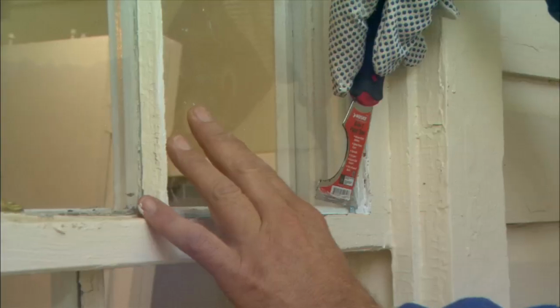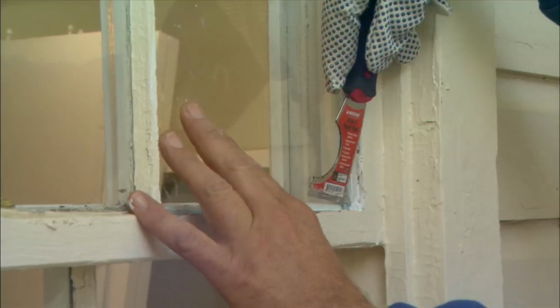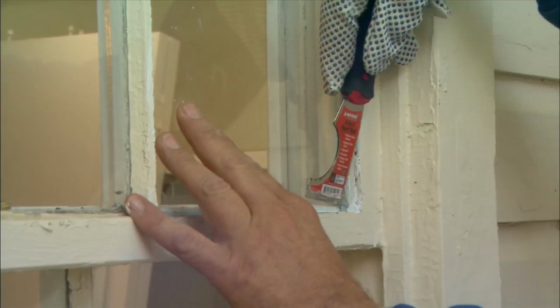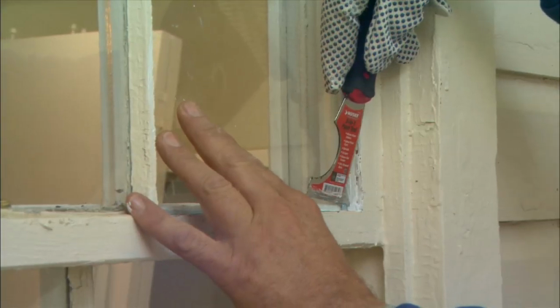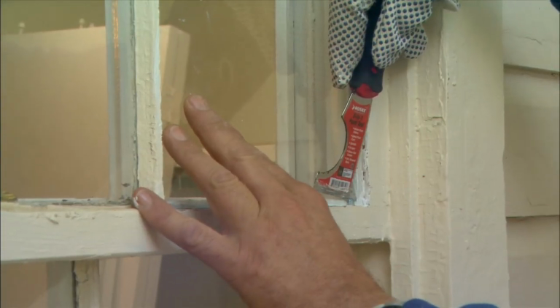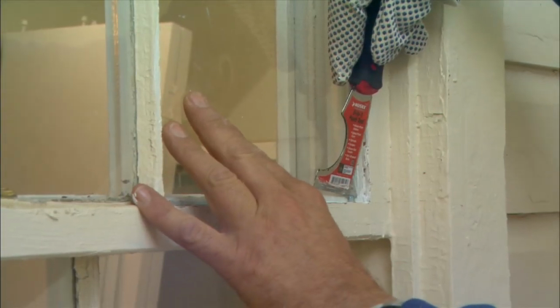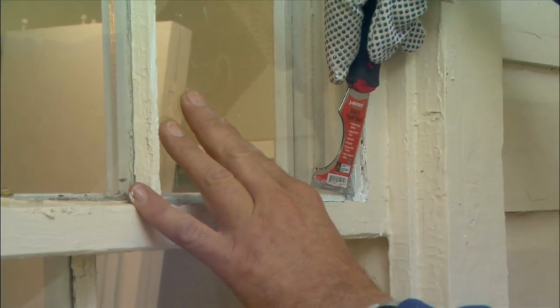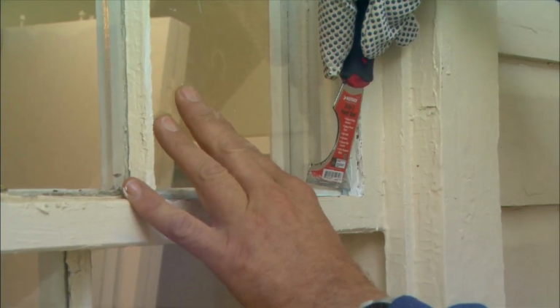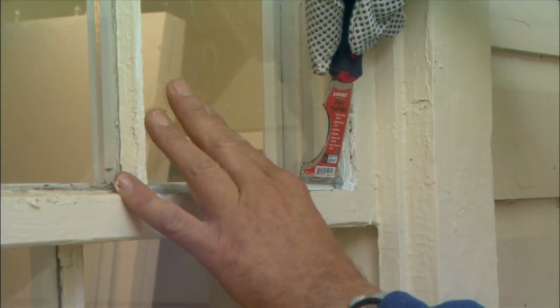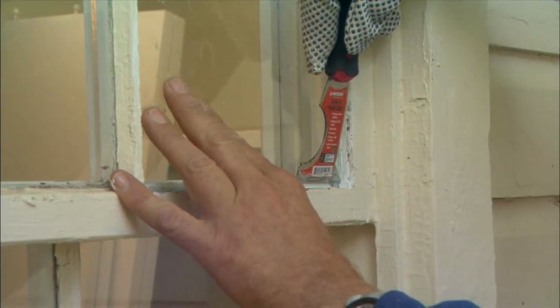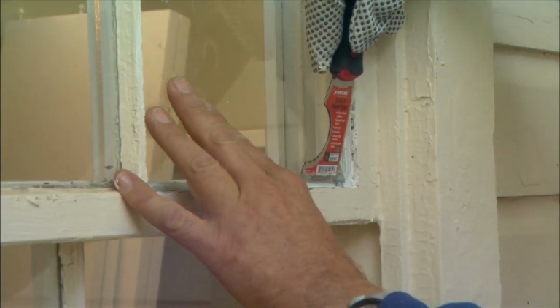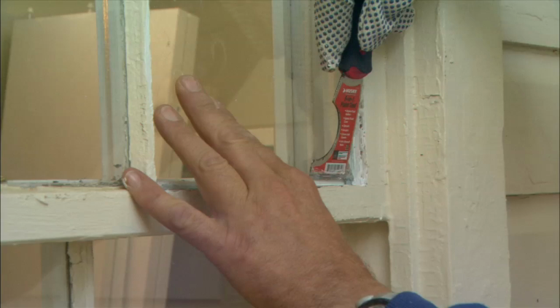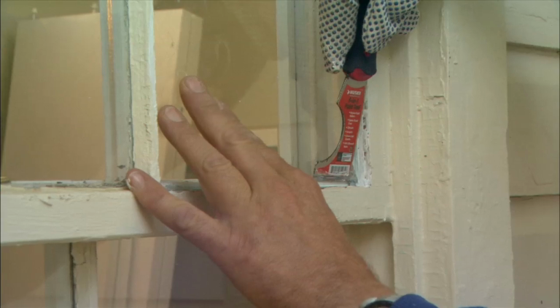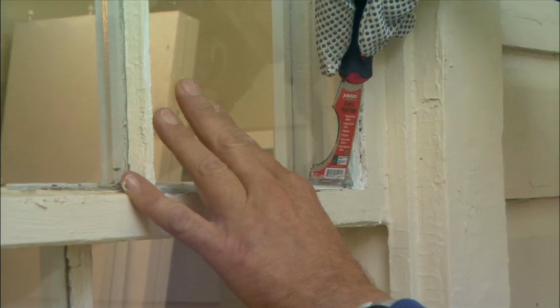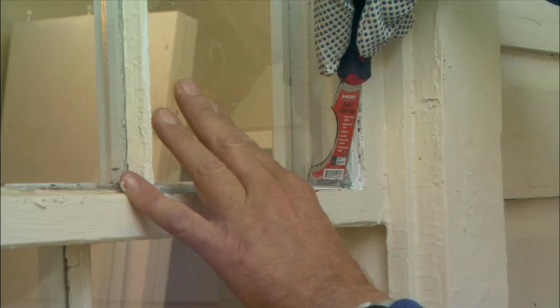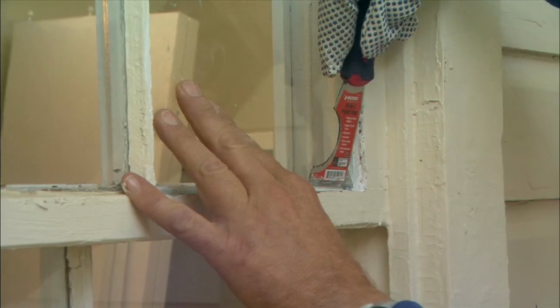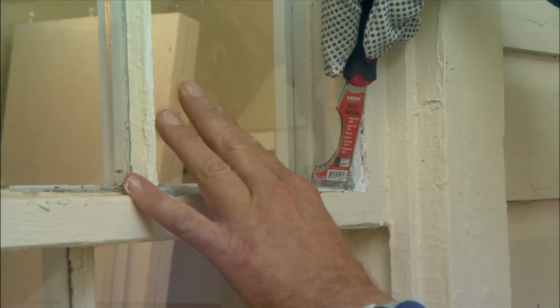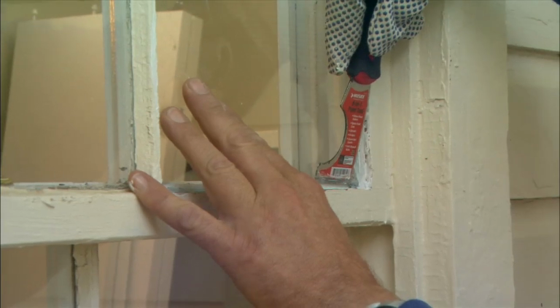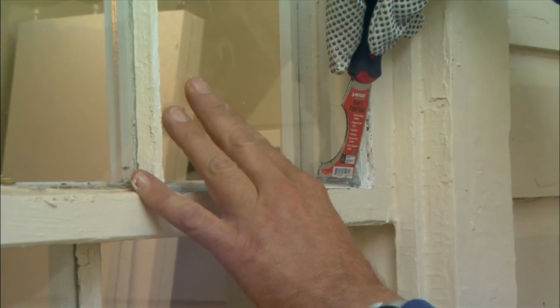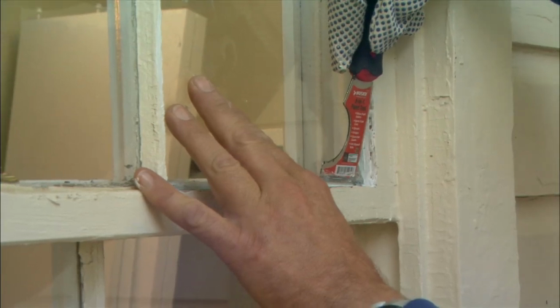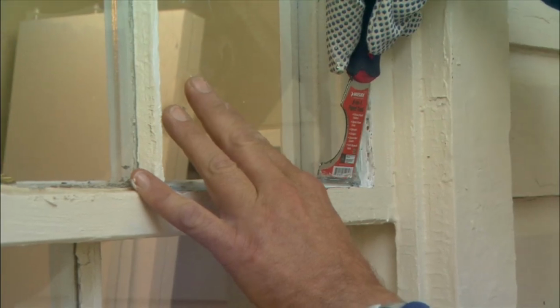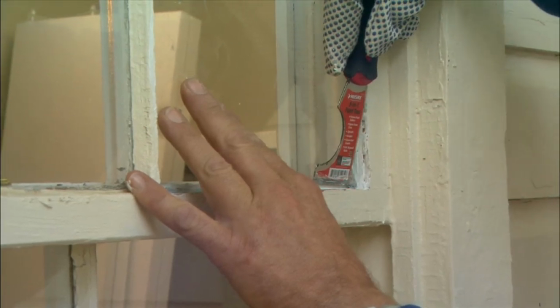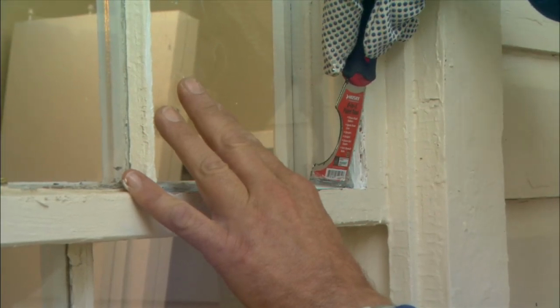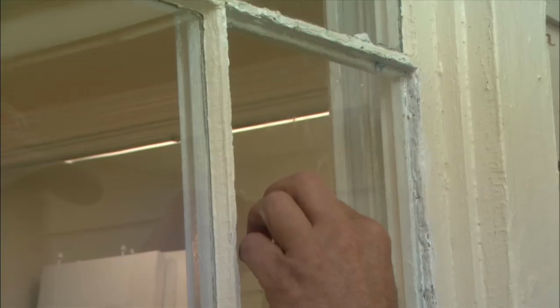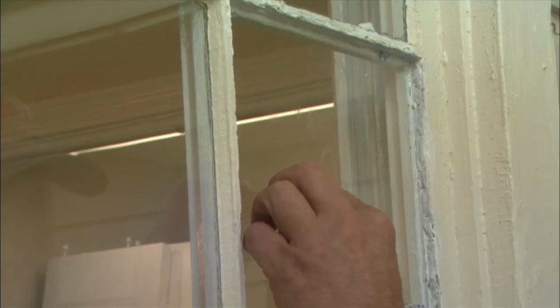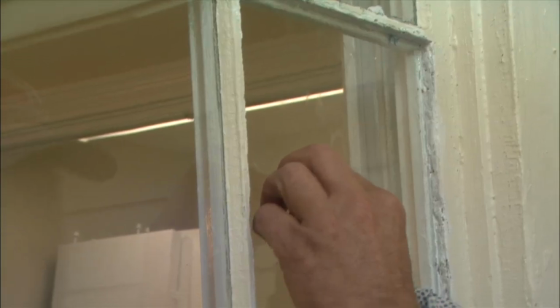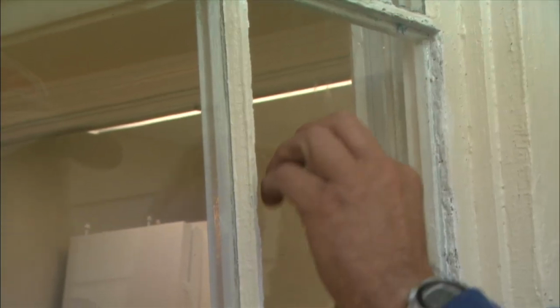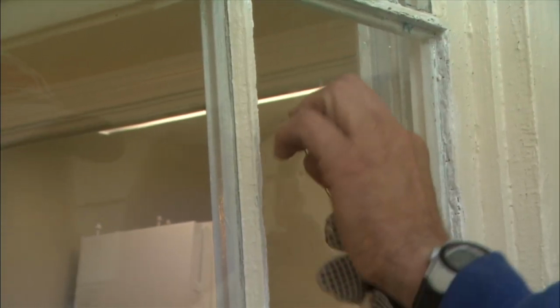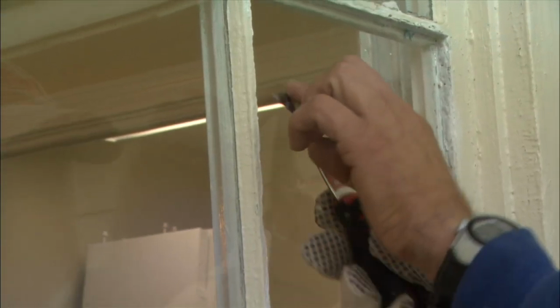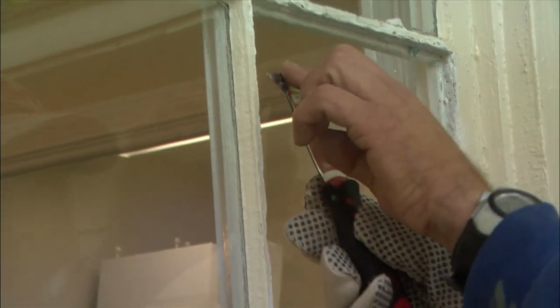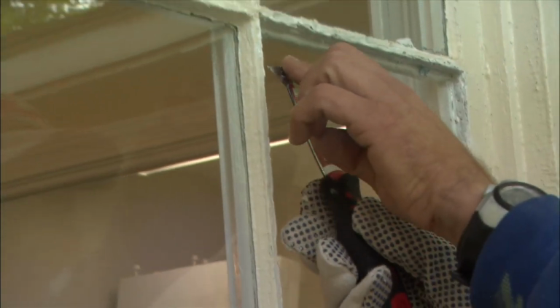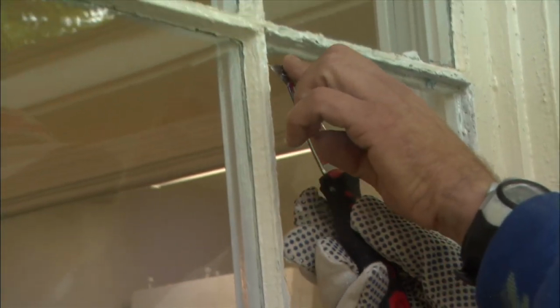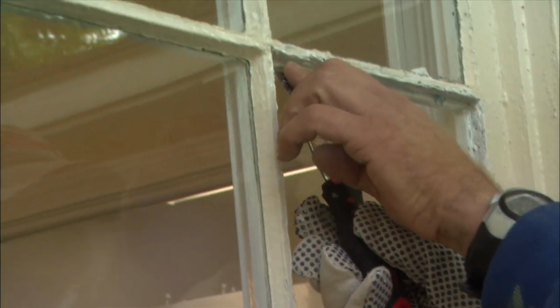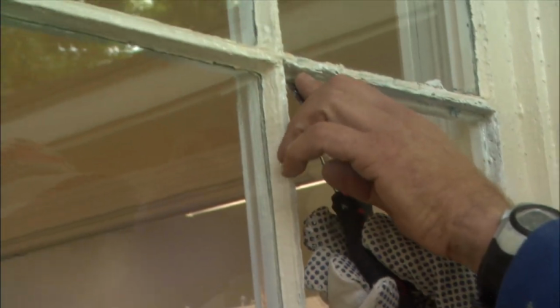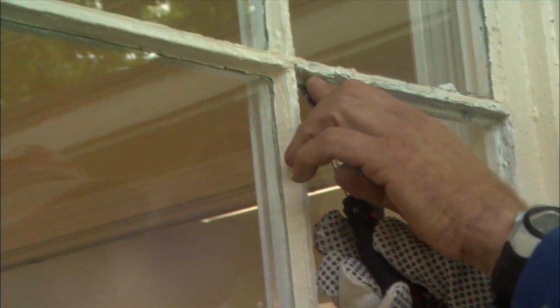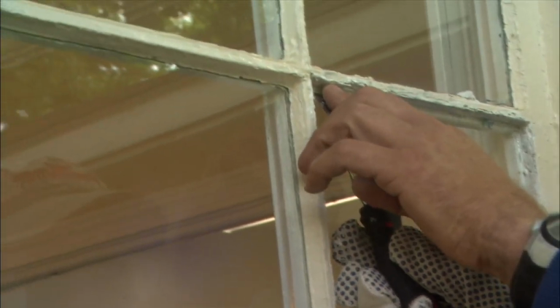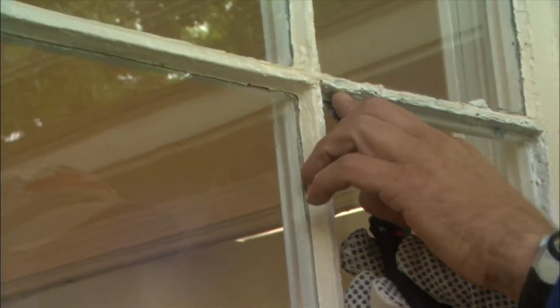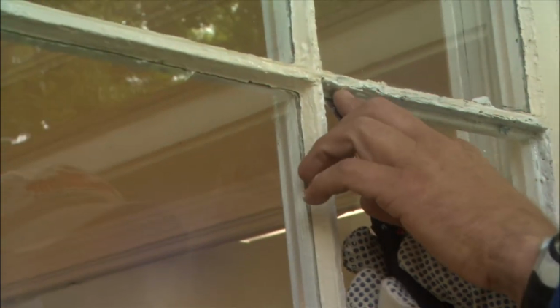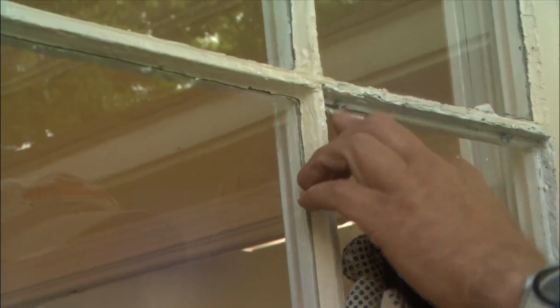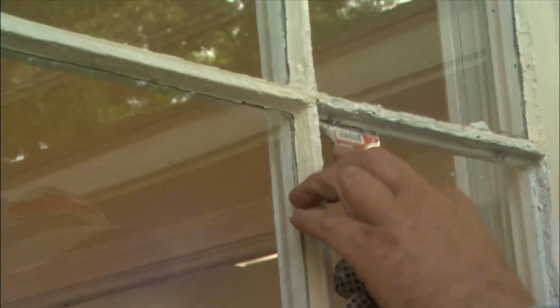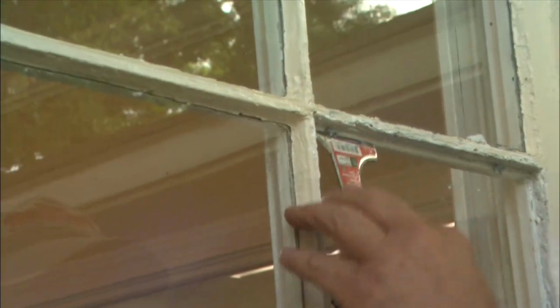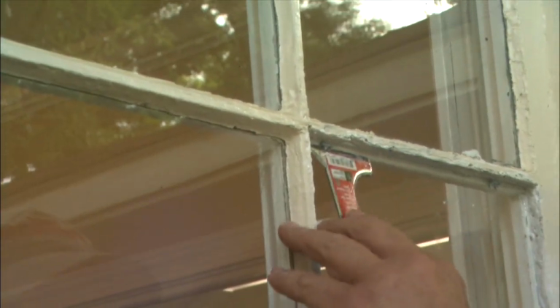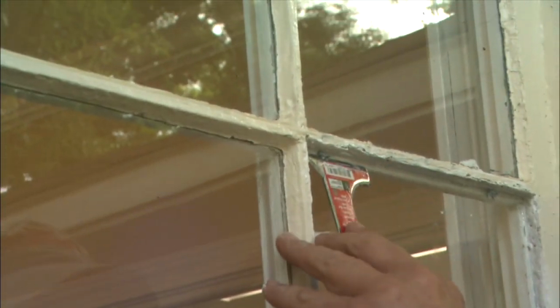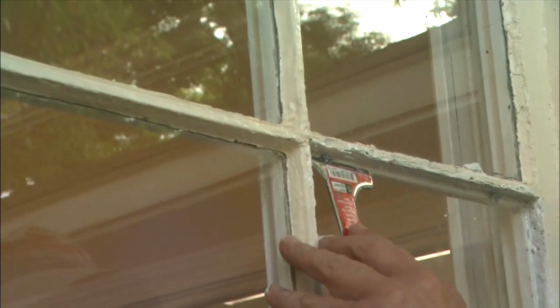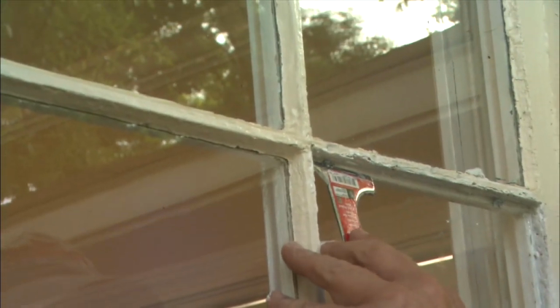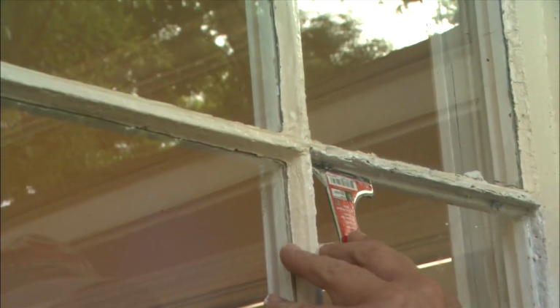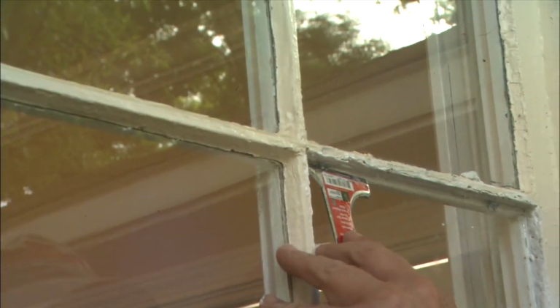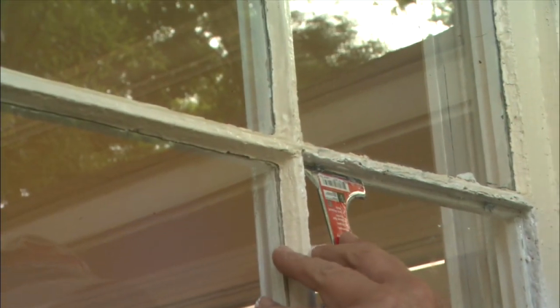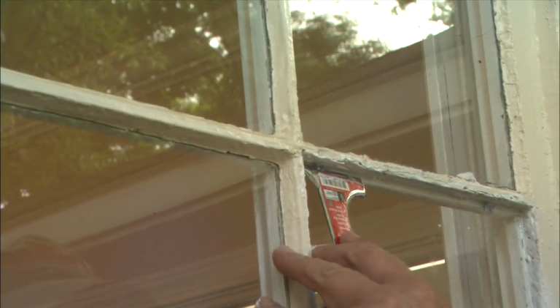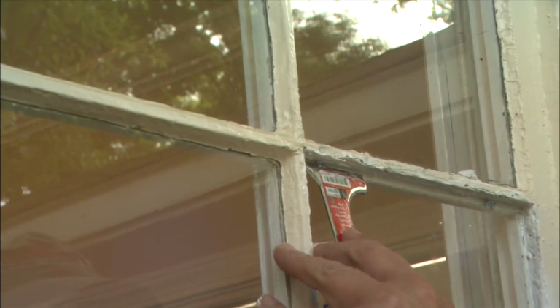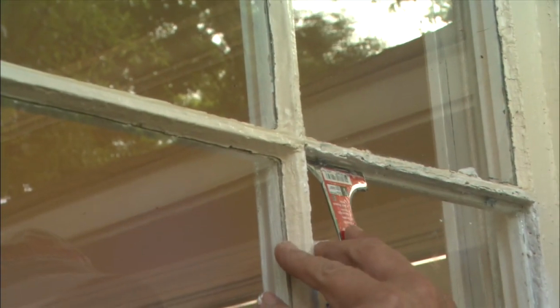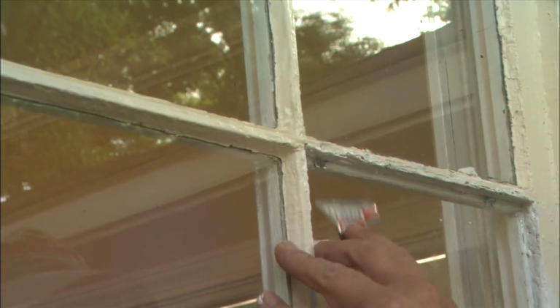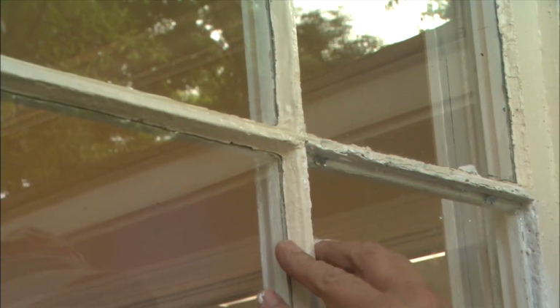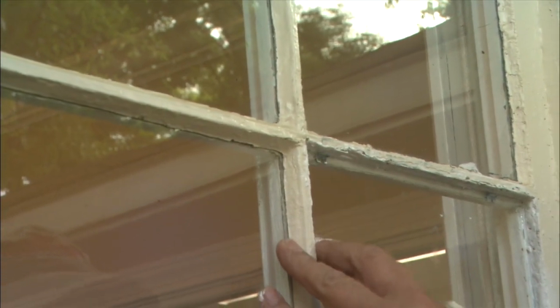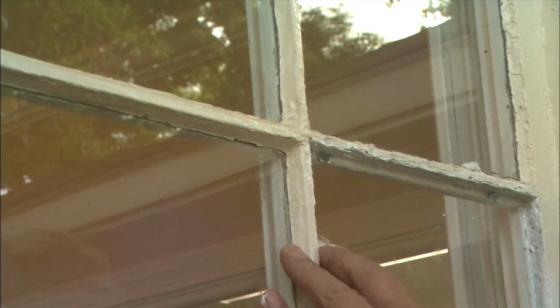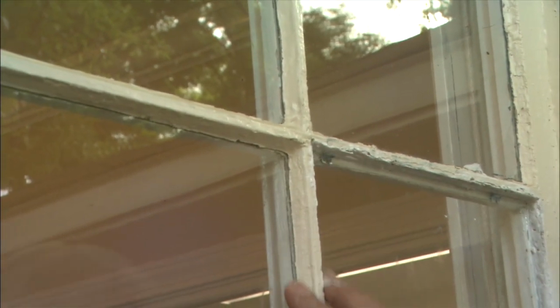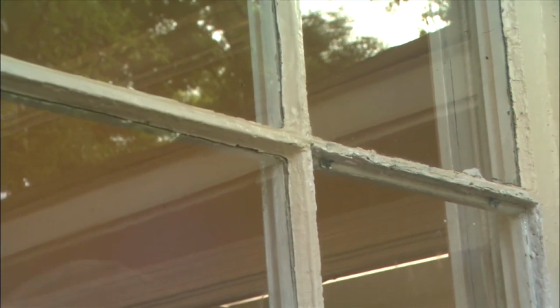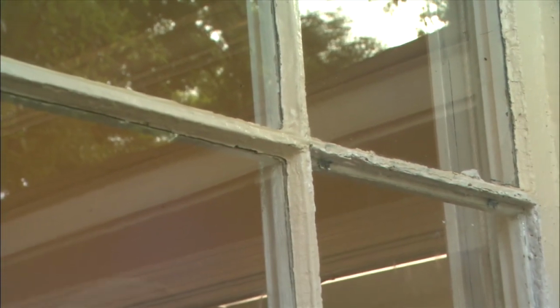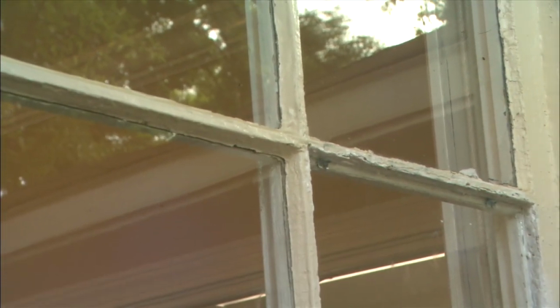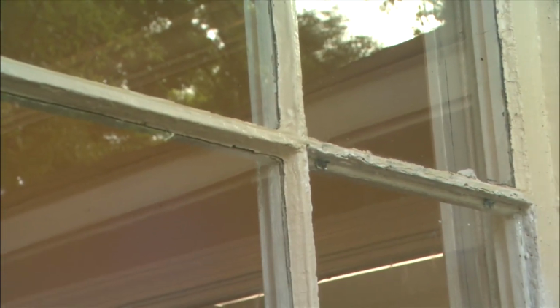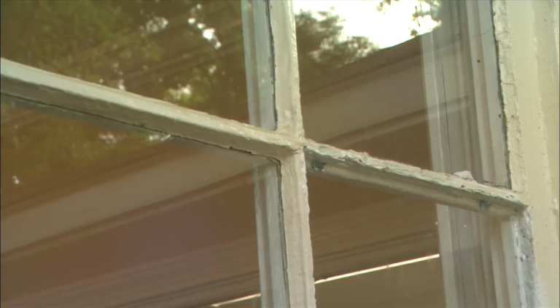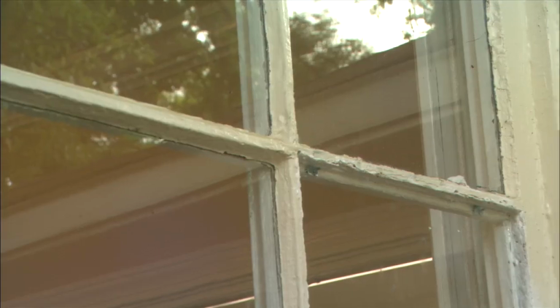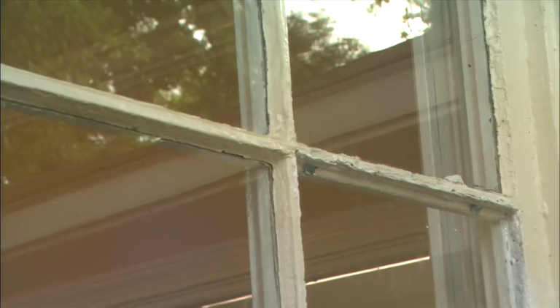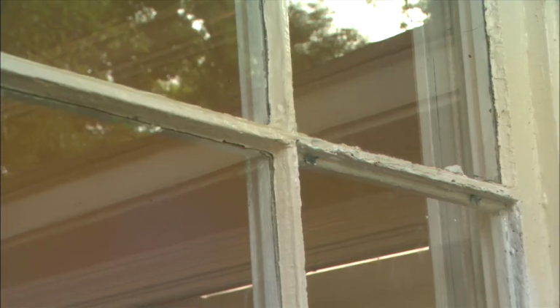Use your putty knife to press glazing points into the frame about every six inches so that they hold the glass firmly in place.